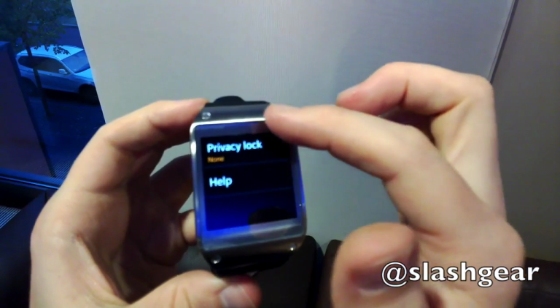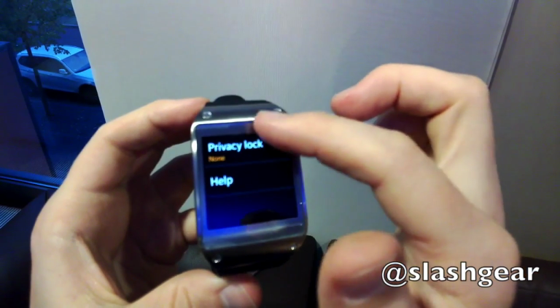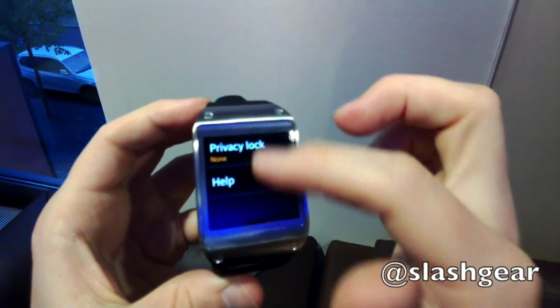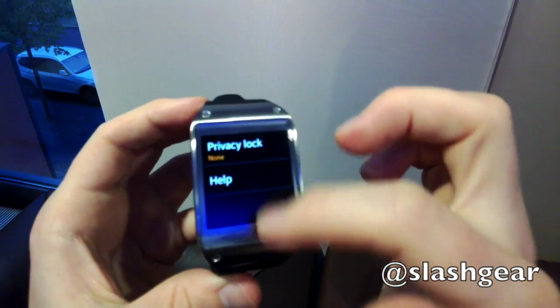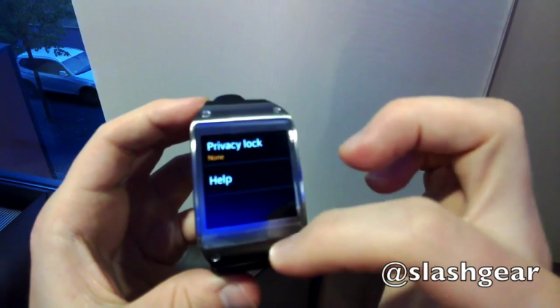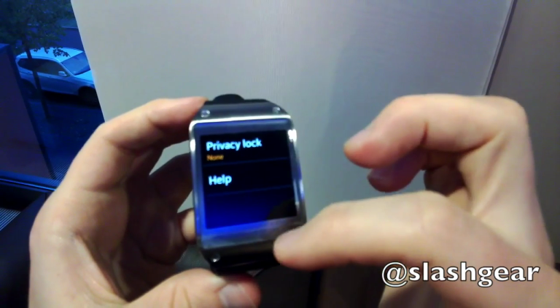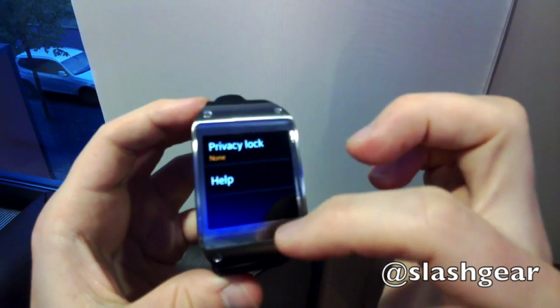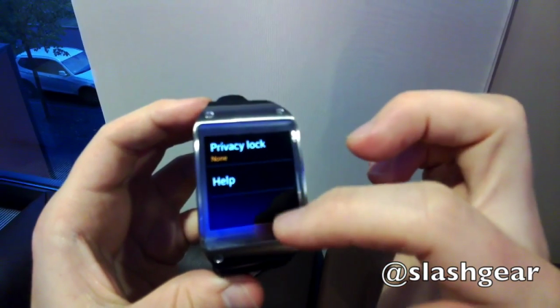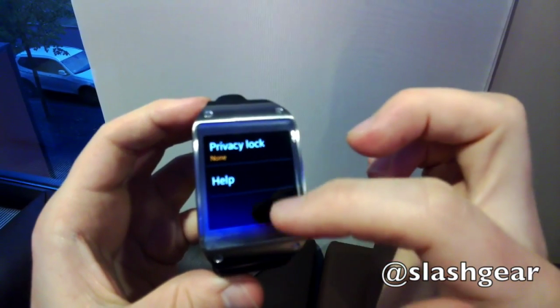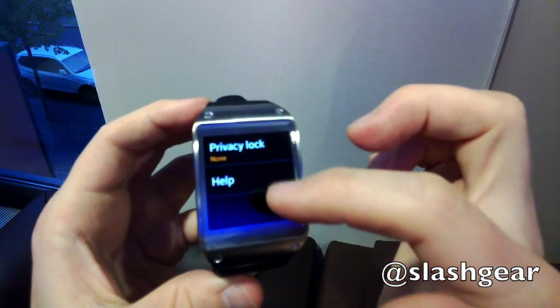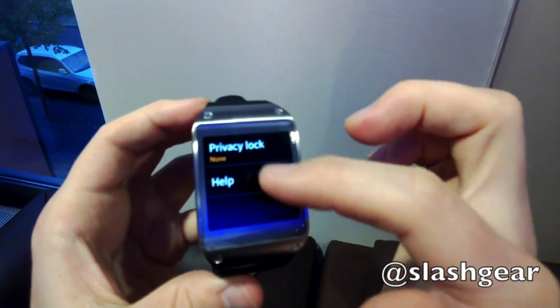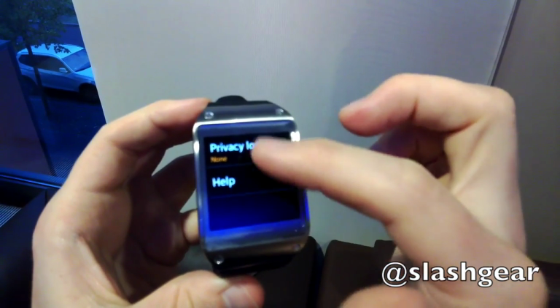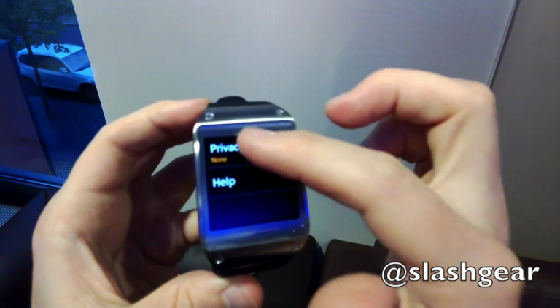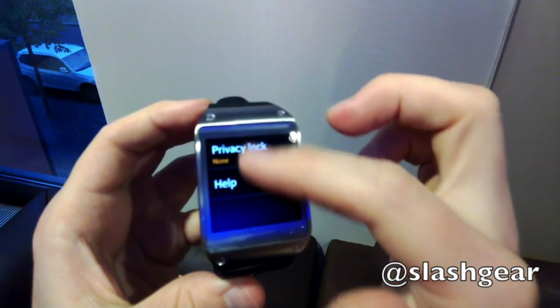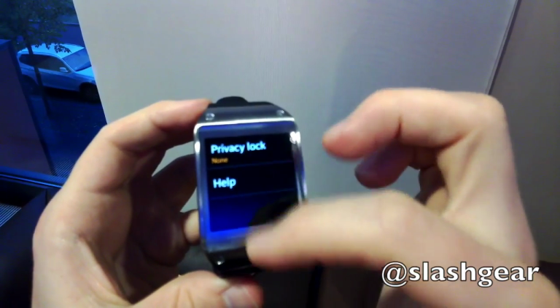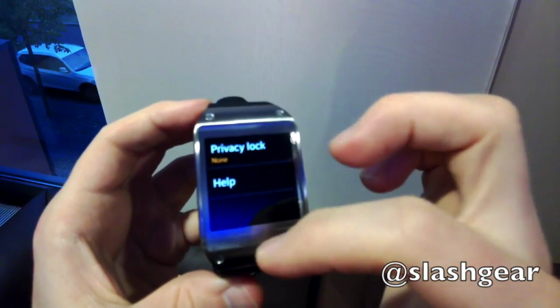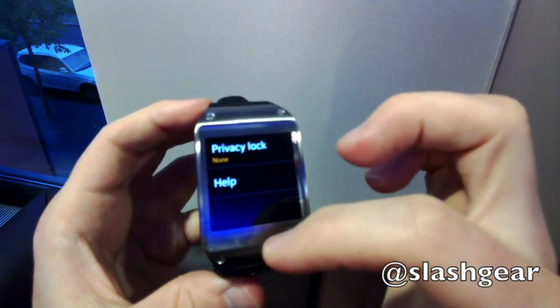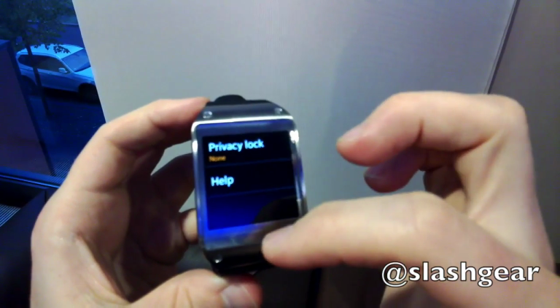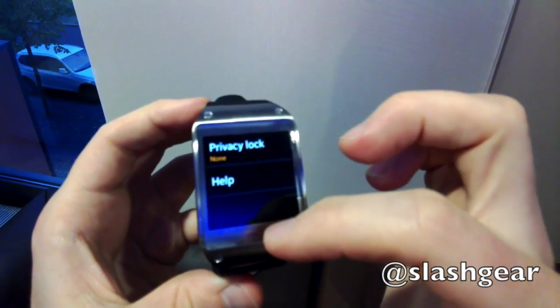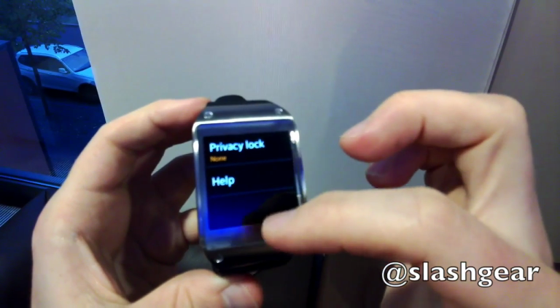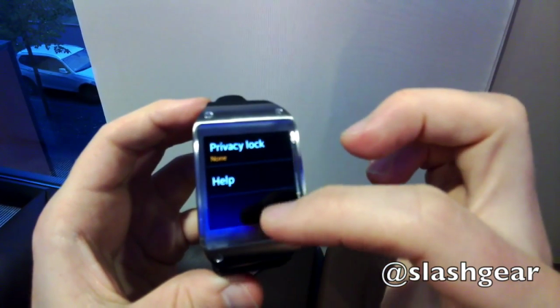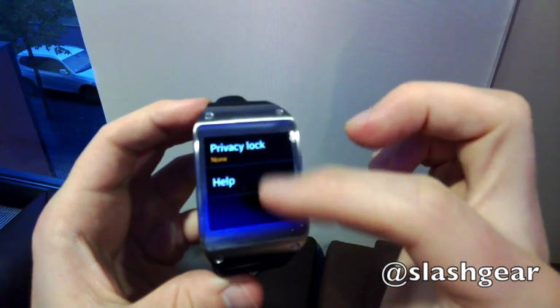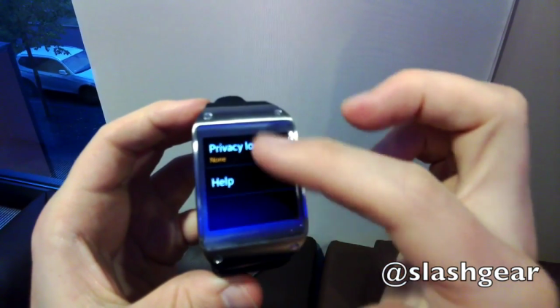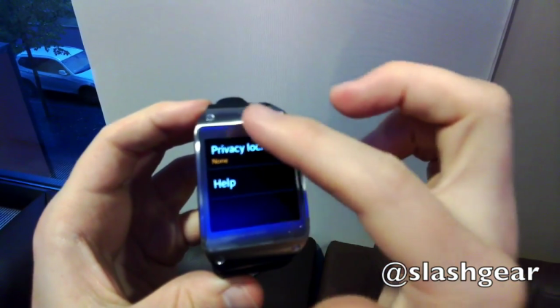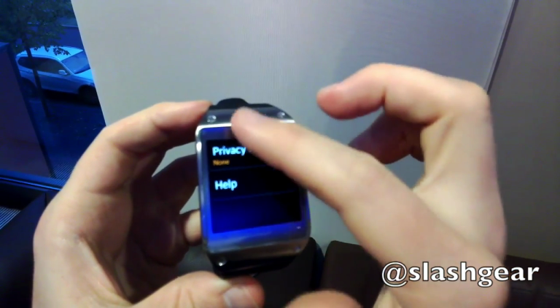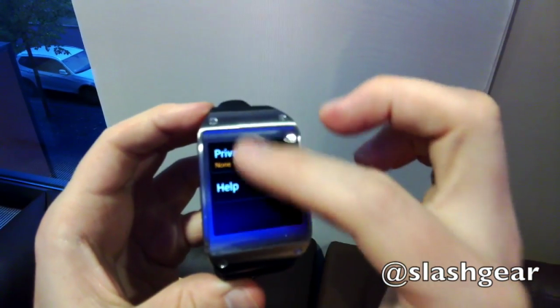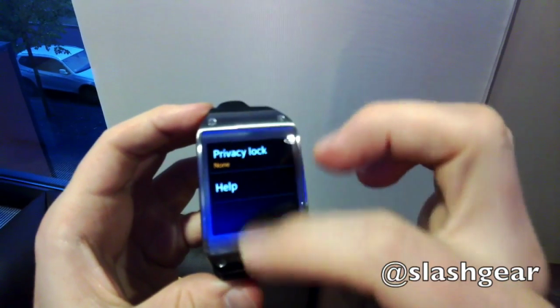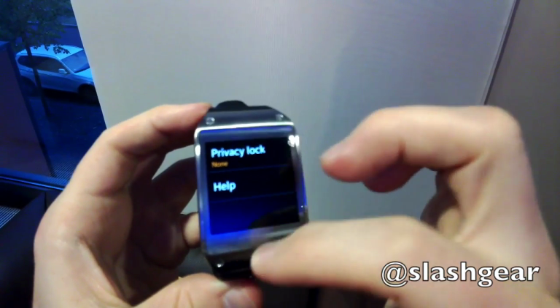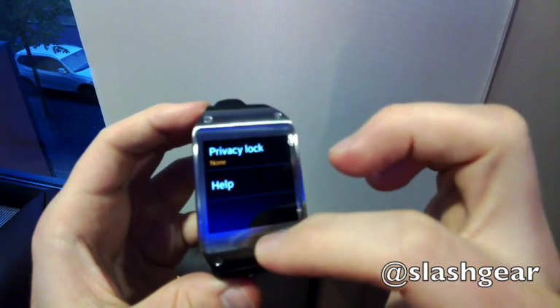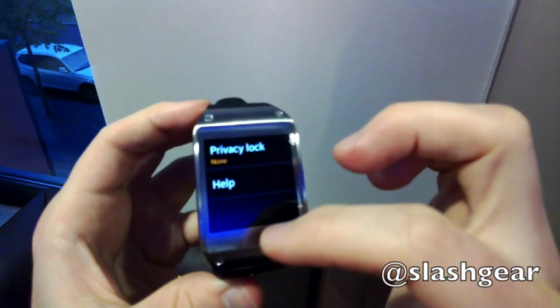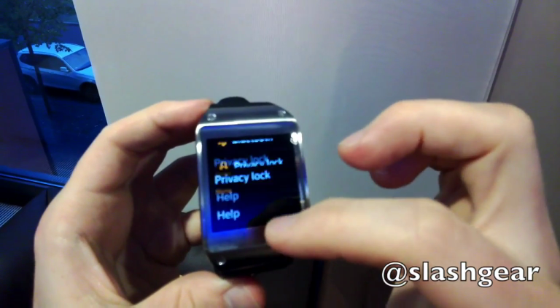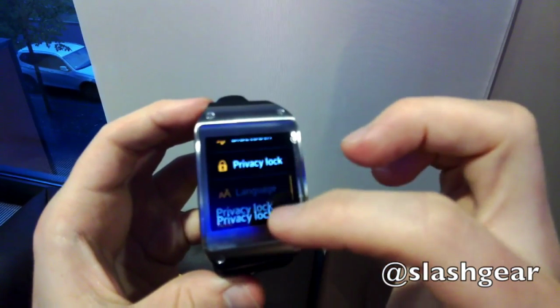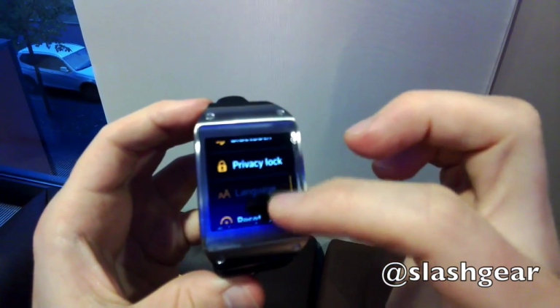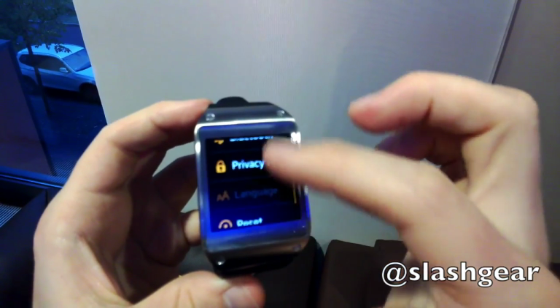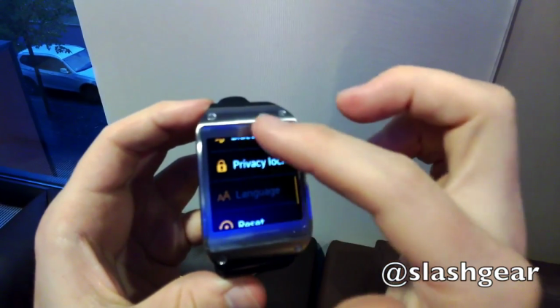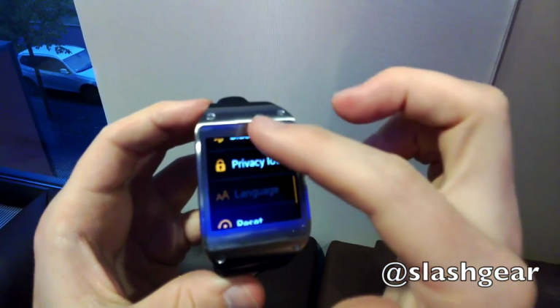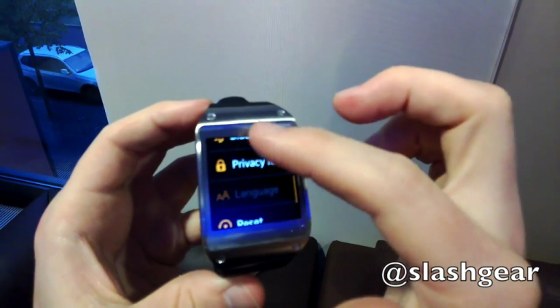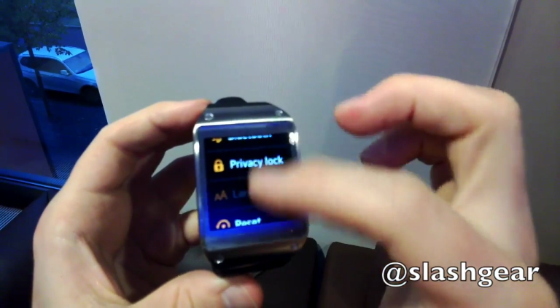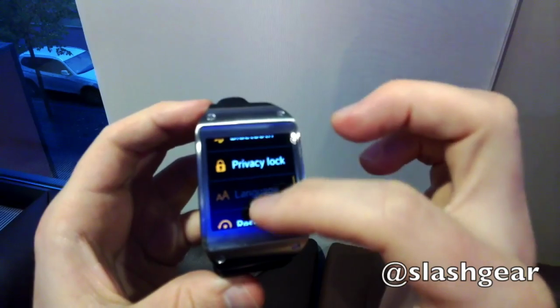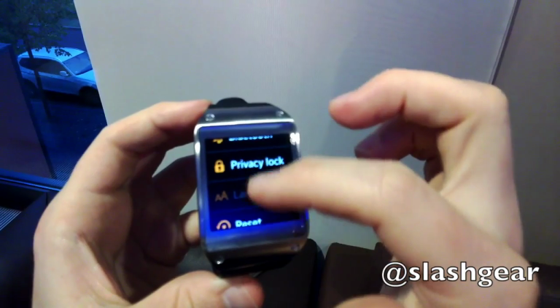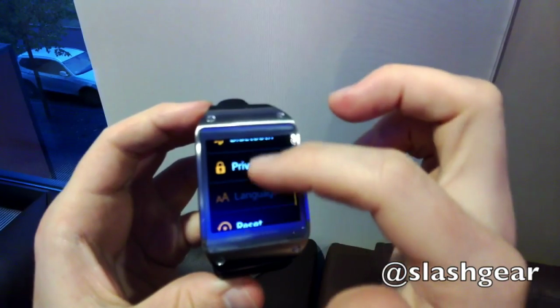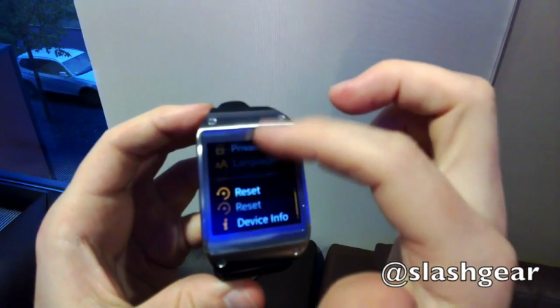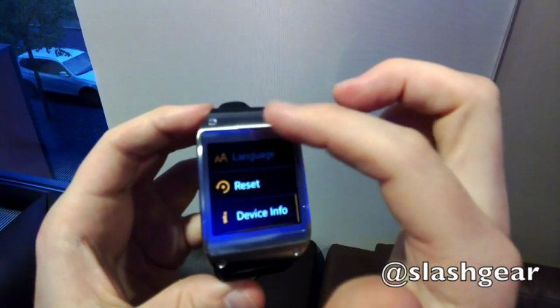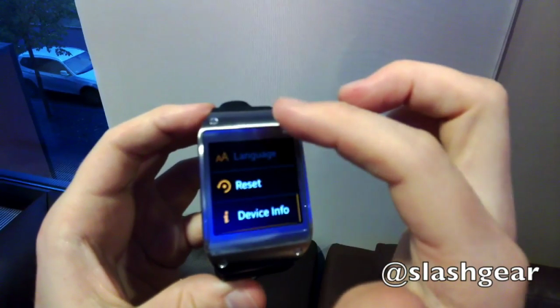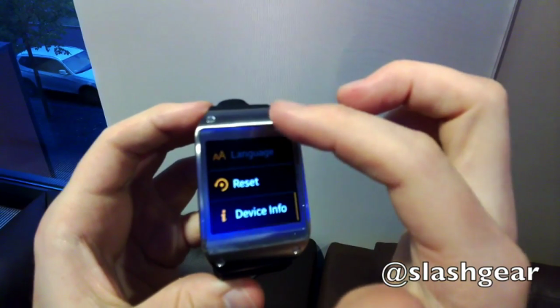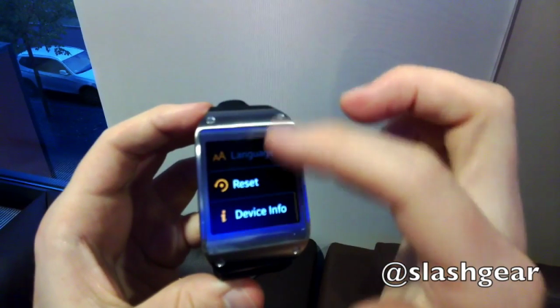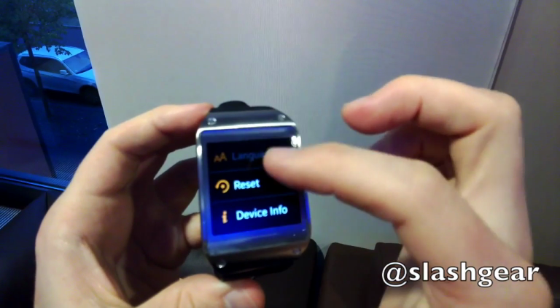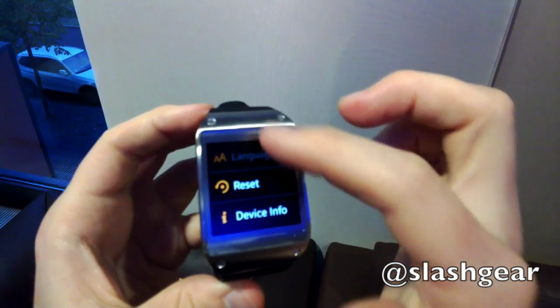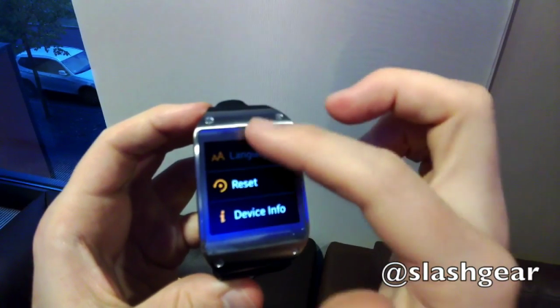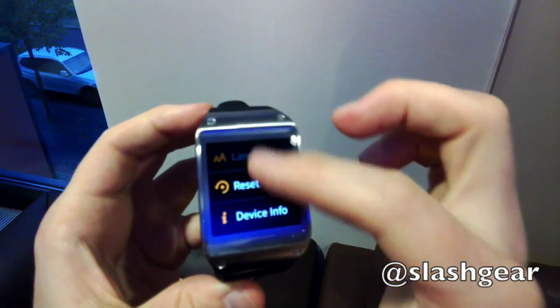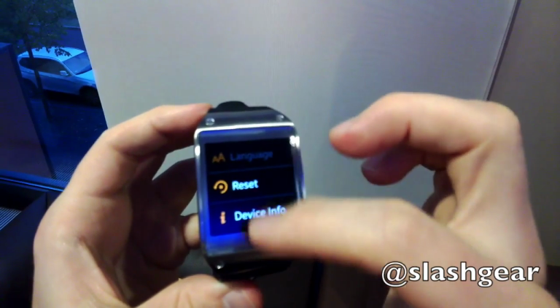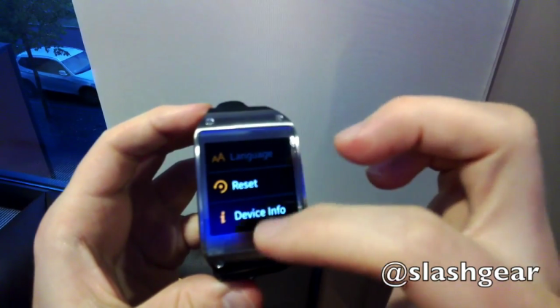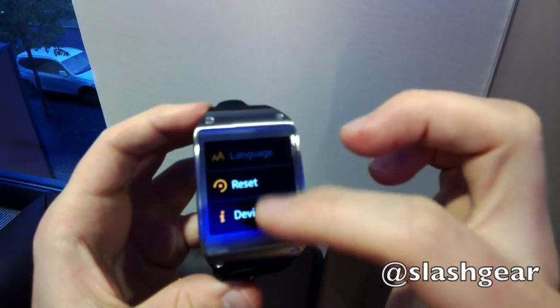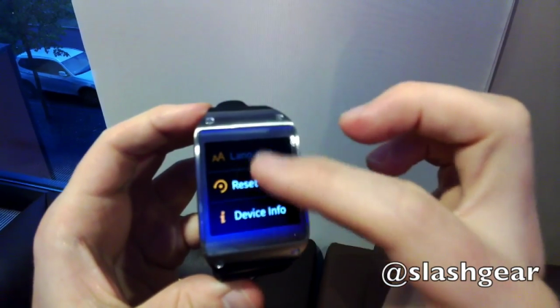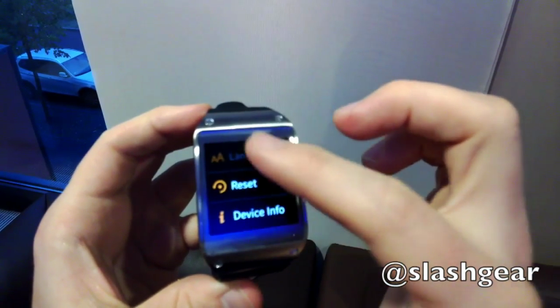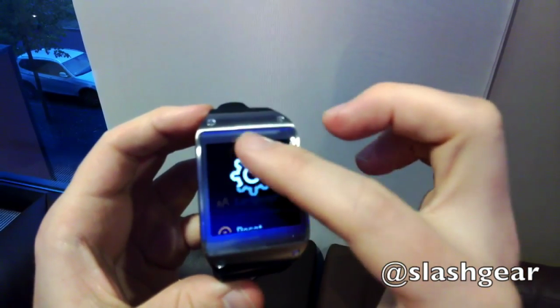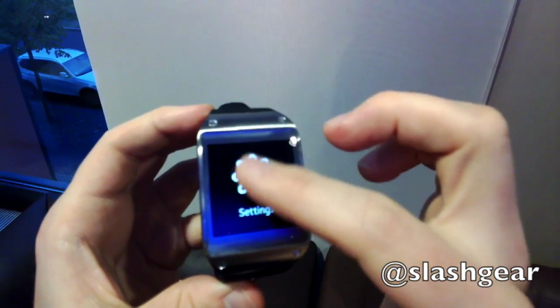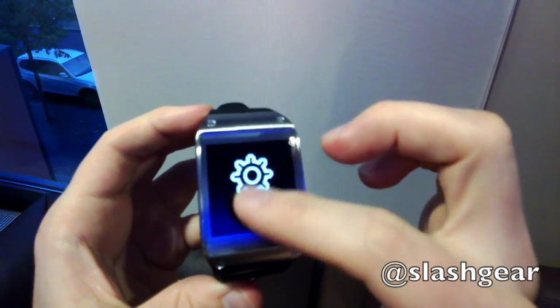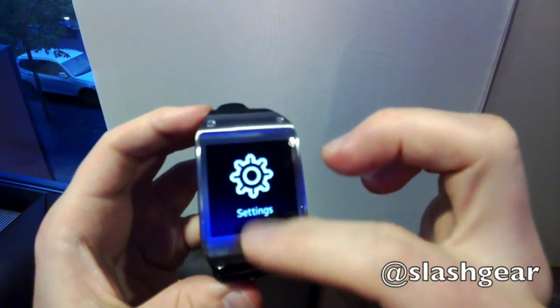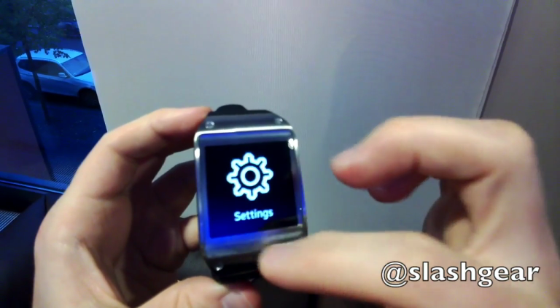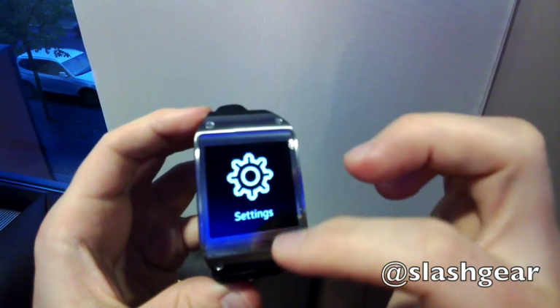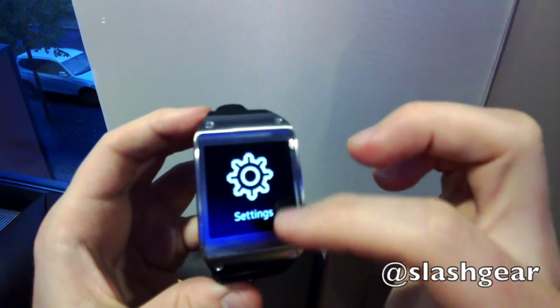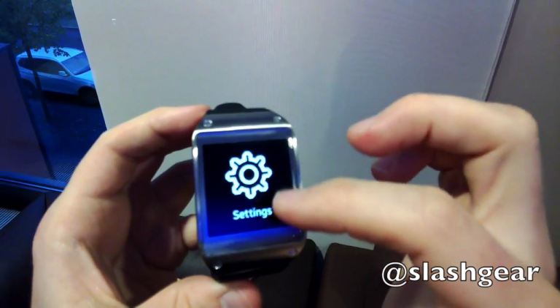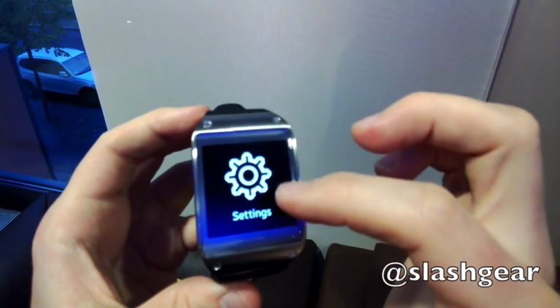The Galaxy Gear will go on sale in 6 different colours, each with a sapphire glass display, though Samsung has yet to confirm any pricing or specific availability.